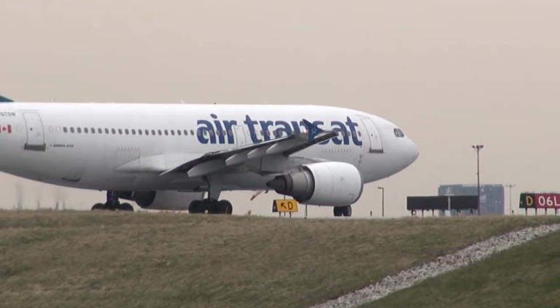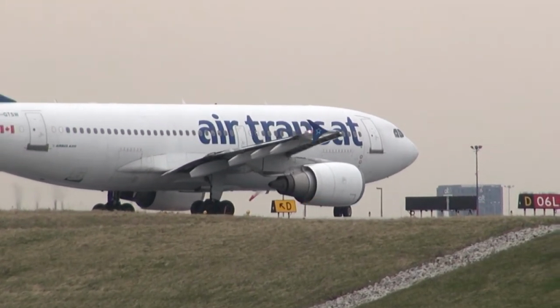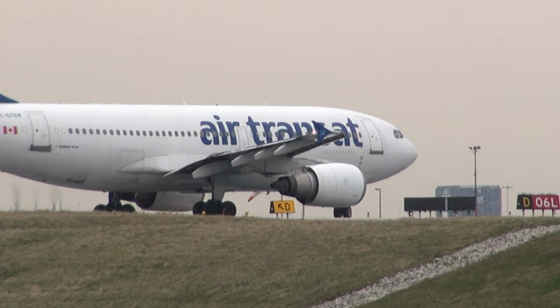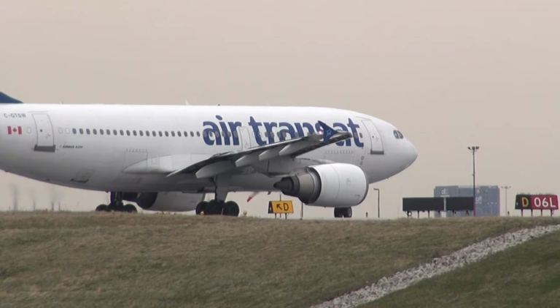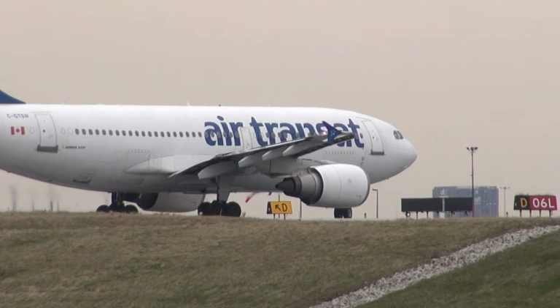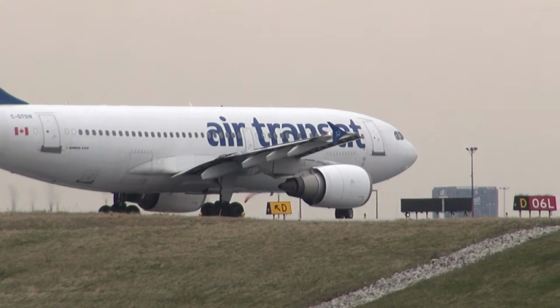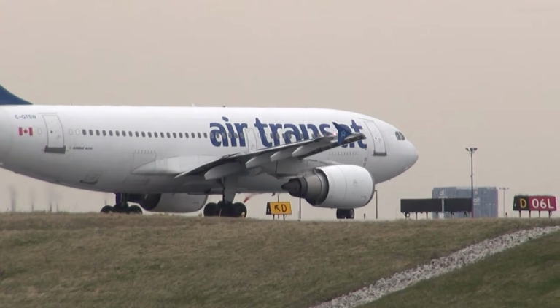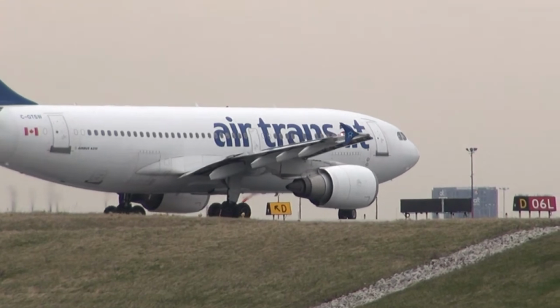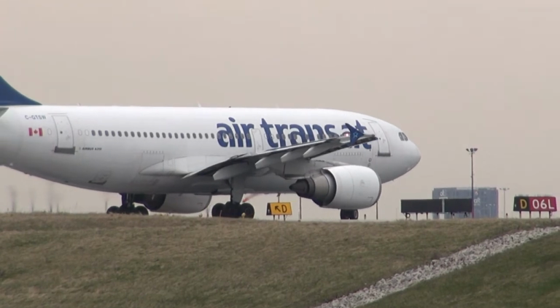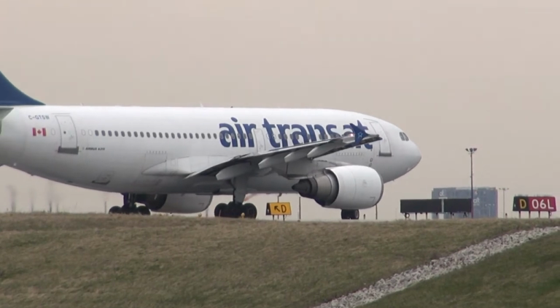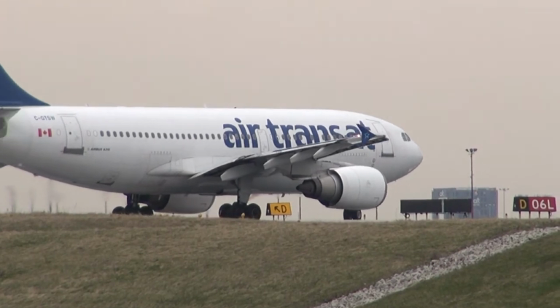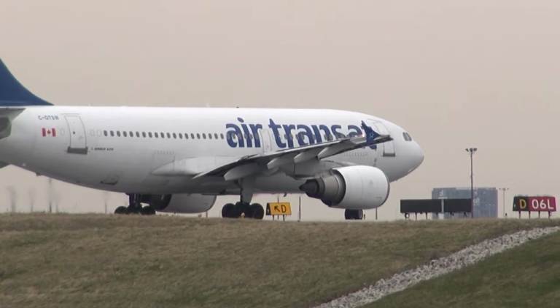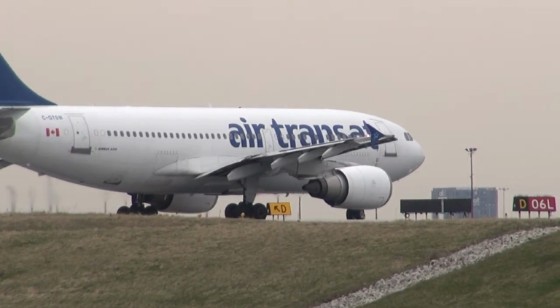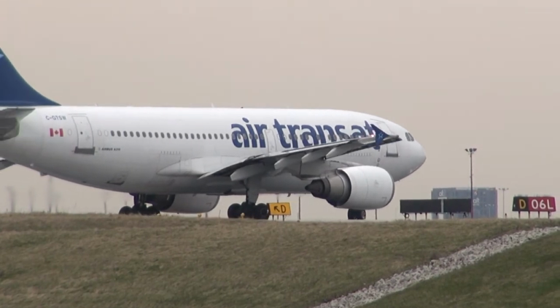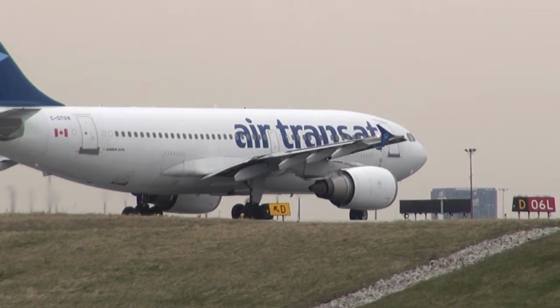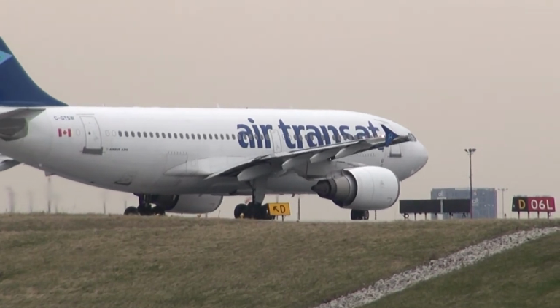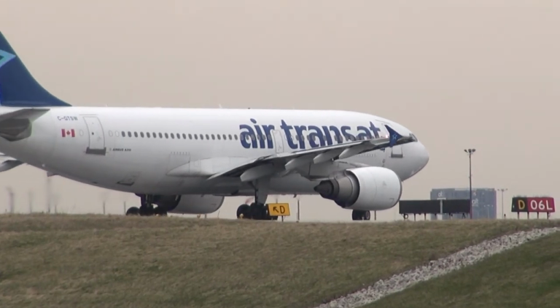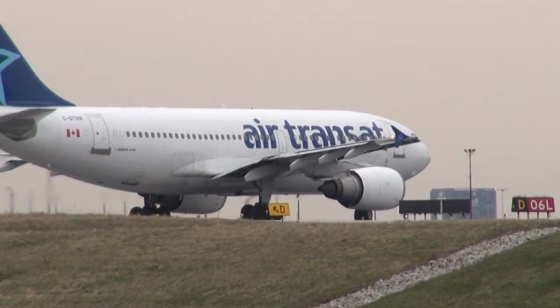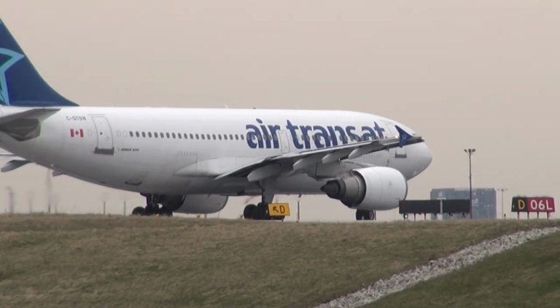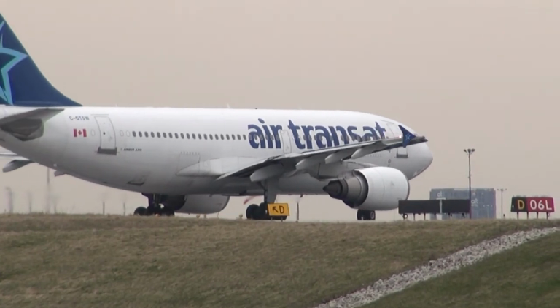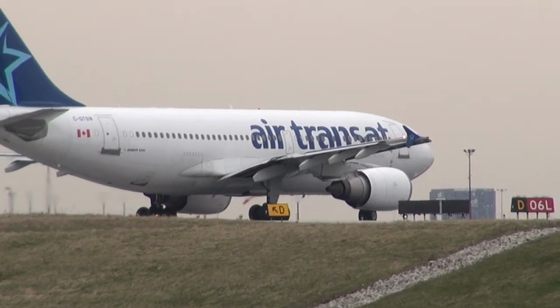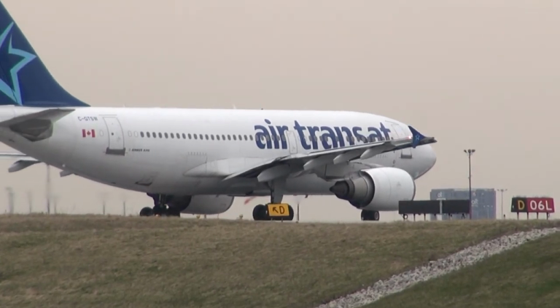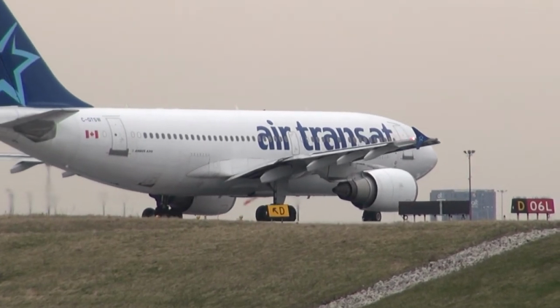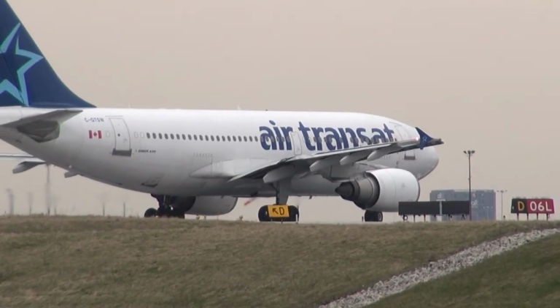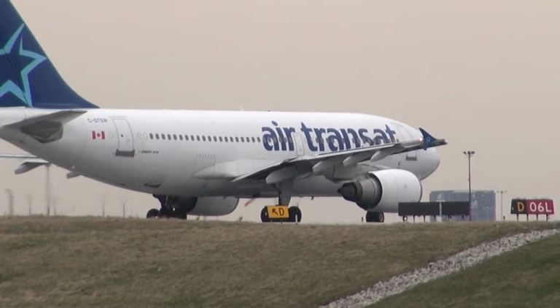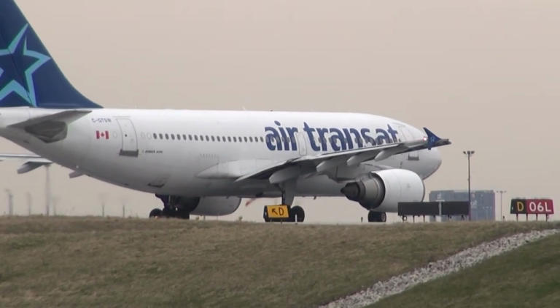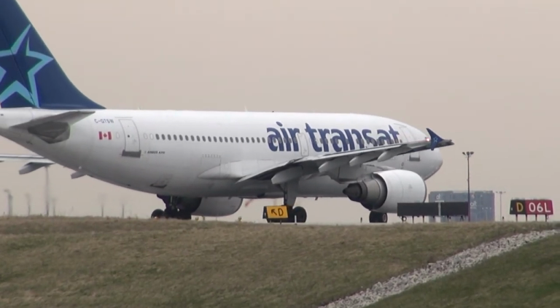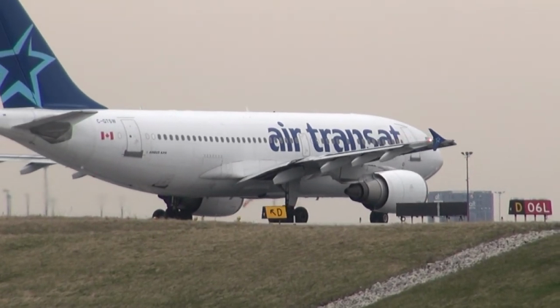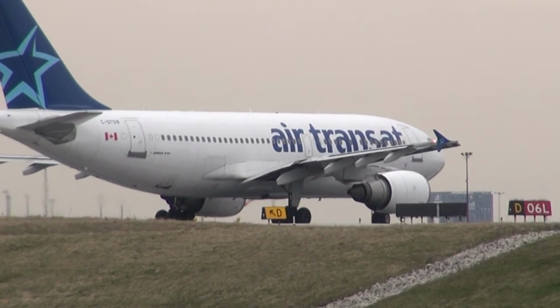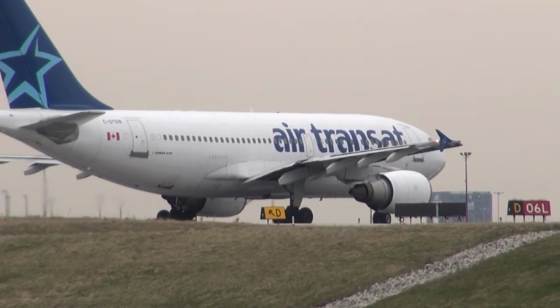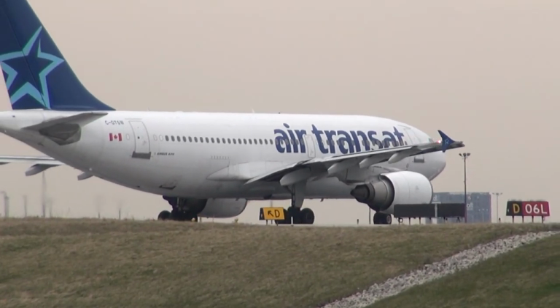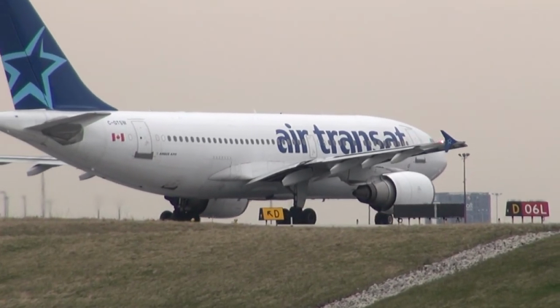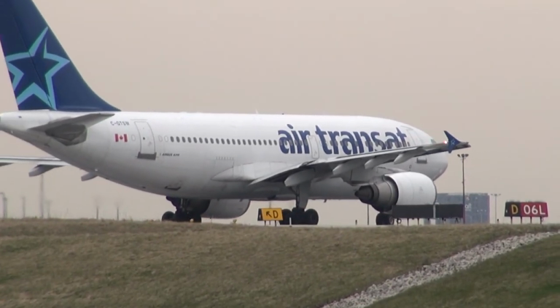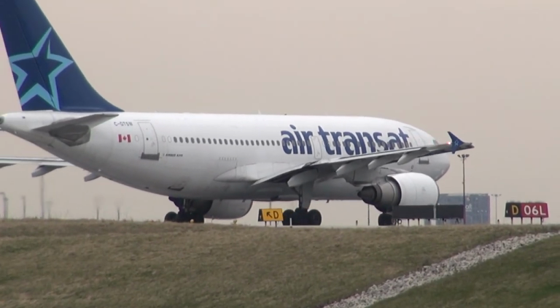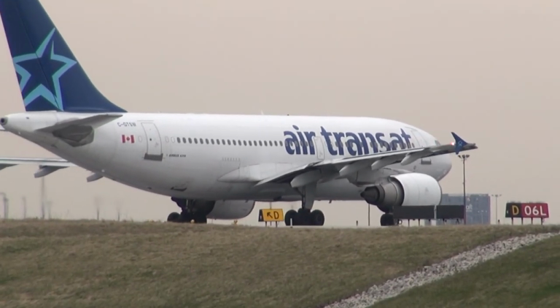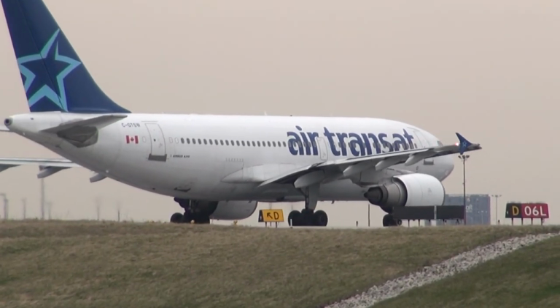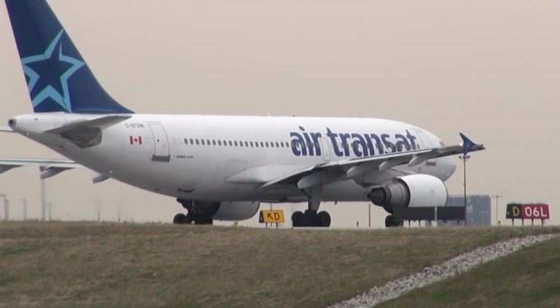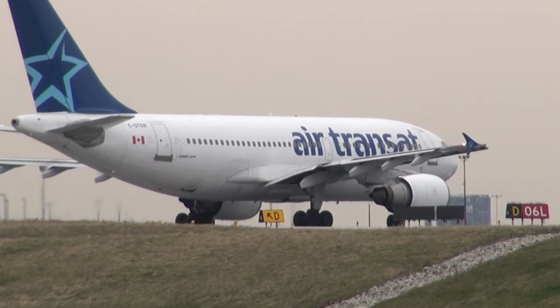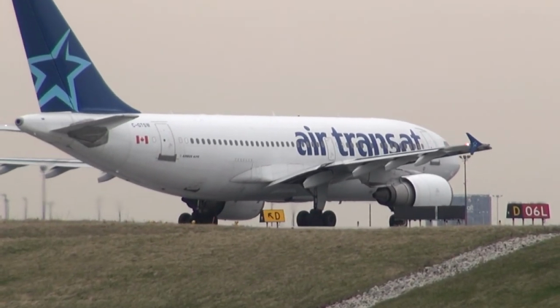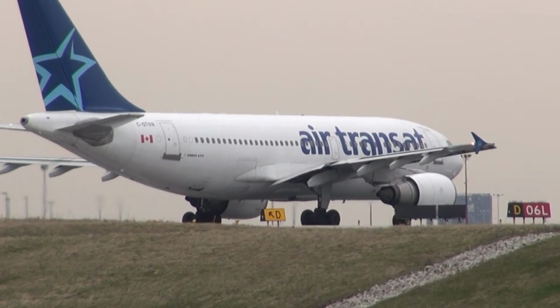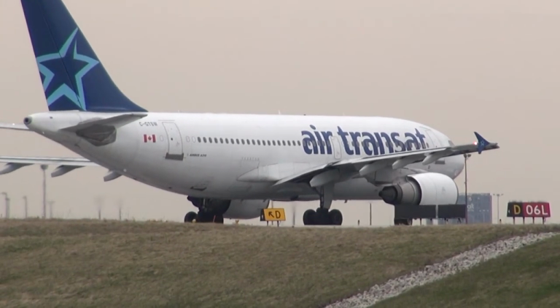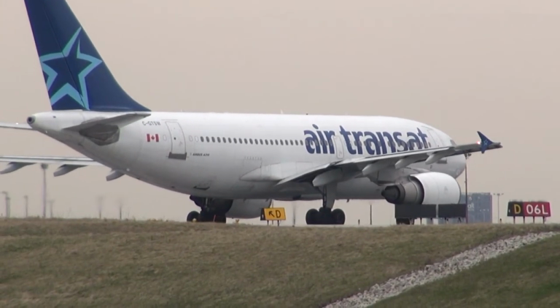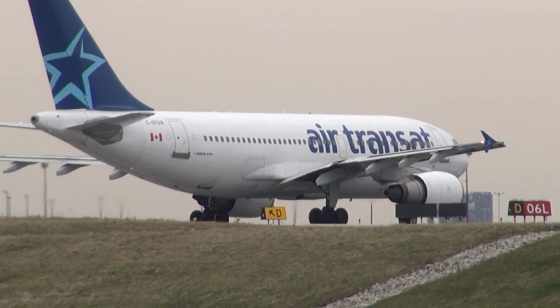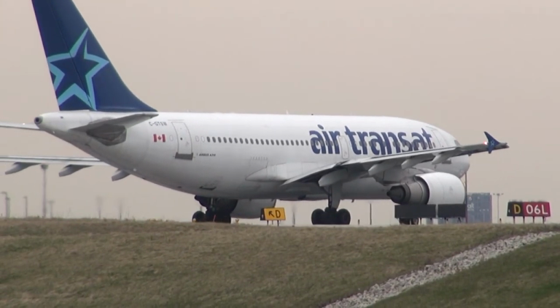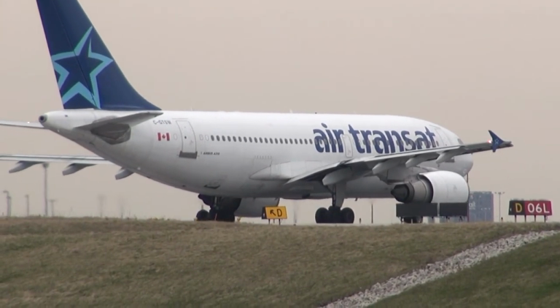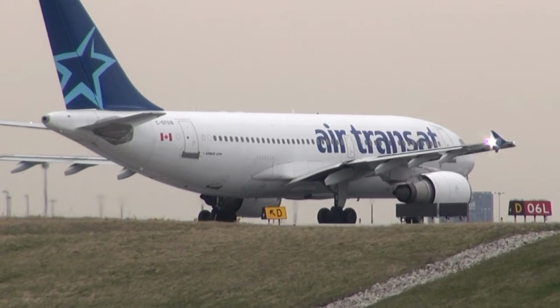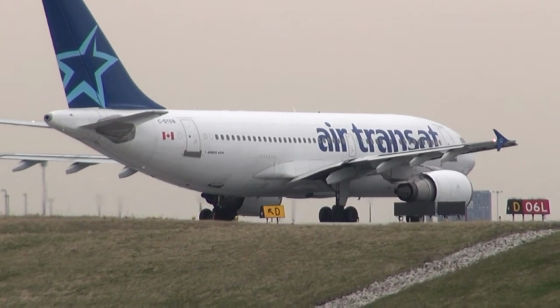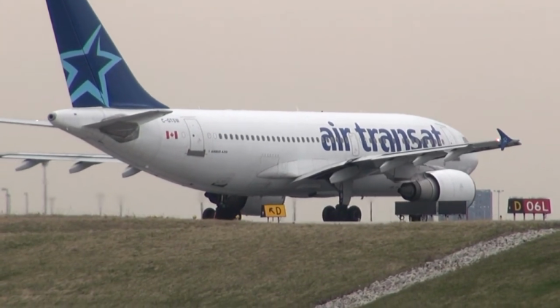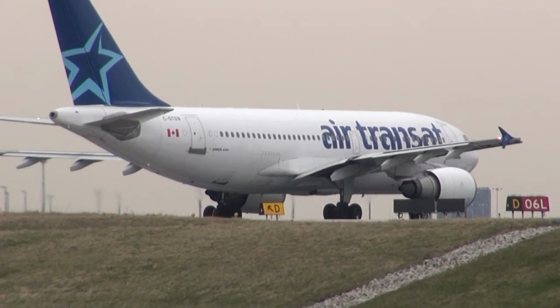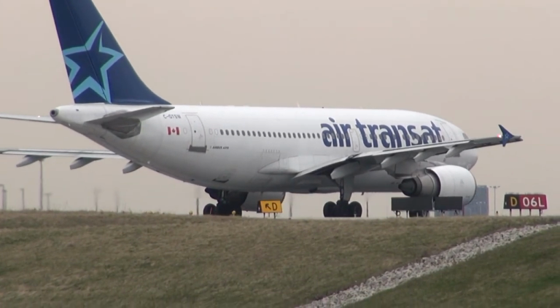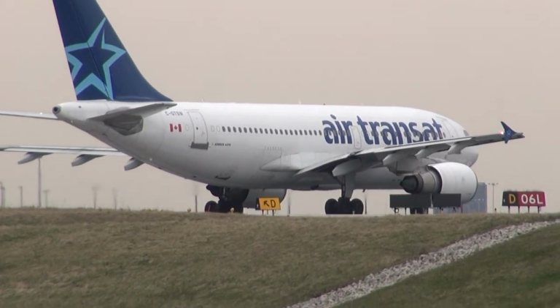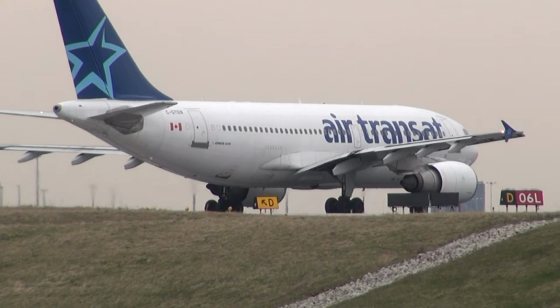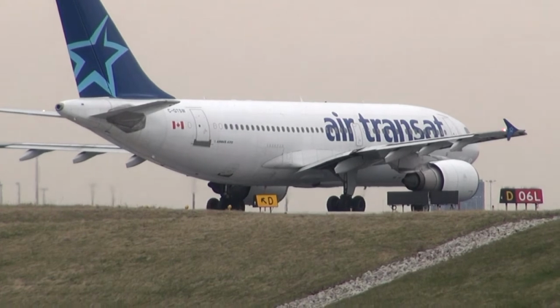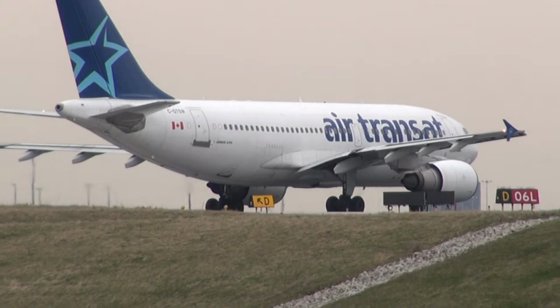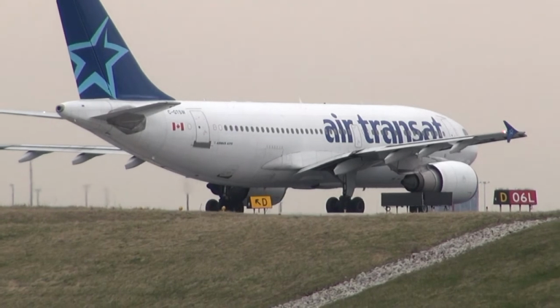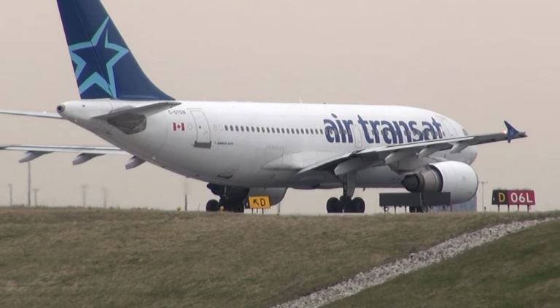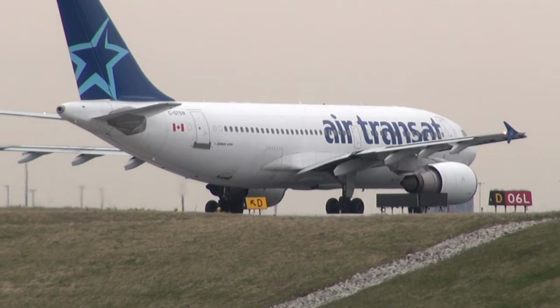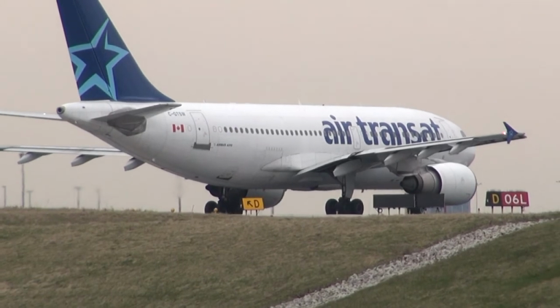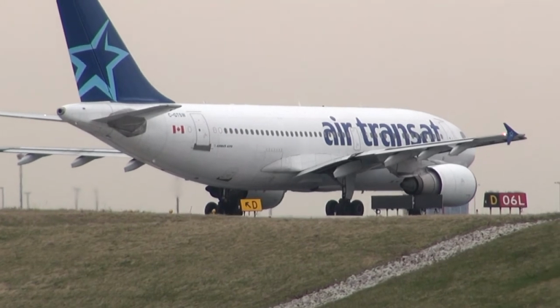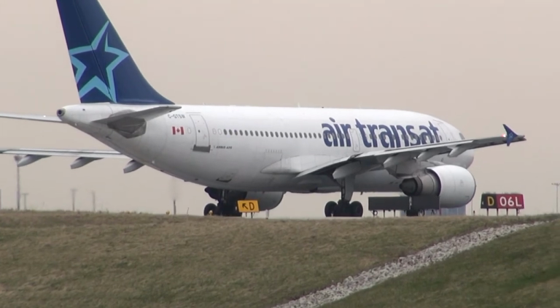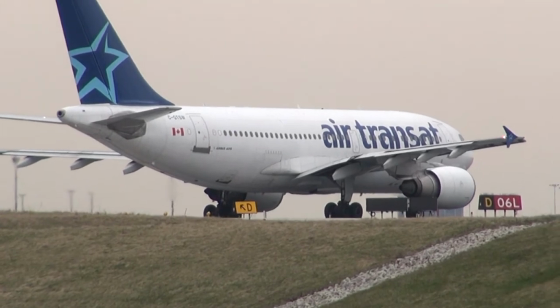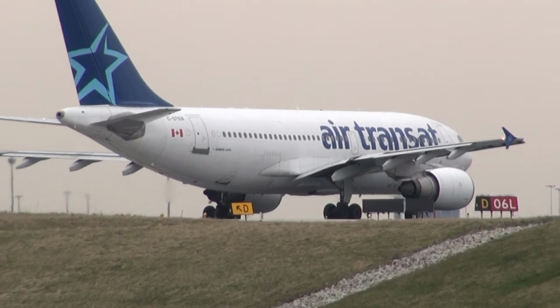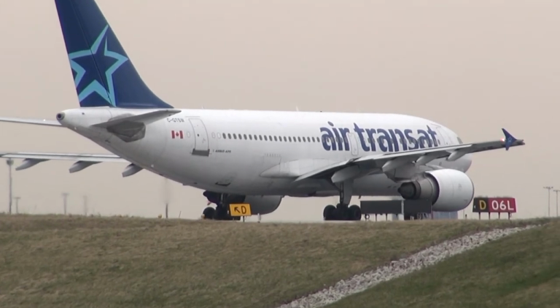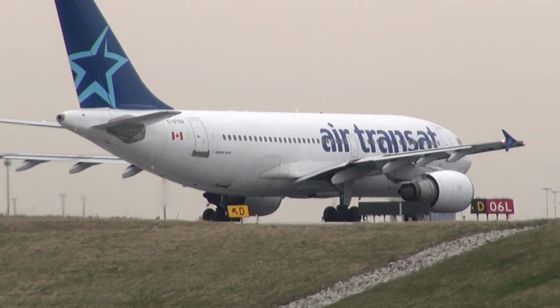Right on Charlie, ground 0.9, it's 4050. Candidate 72 heavy, contact departure 1-2-8-8. Candidate 72, 28.